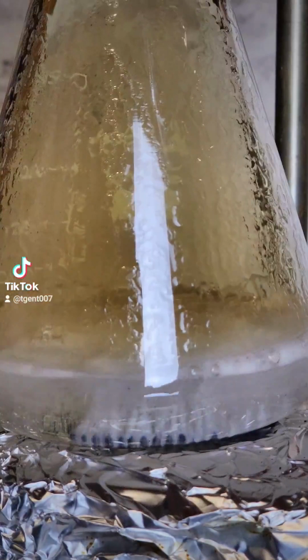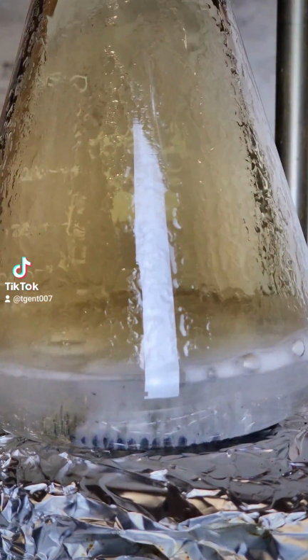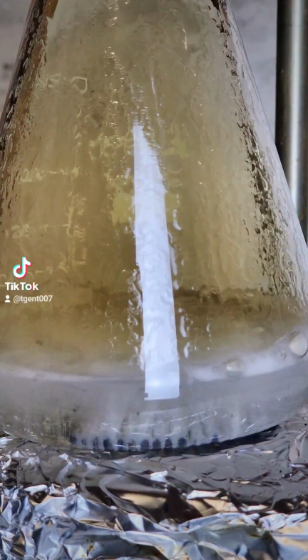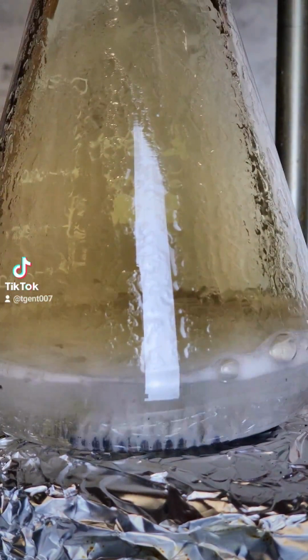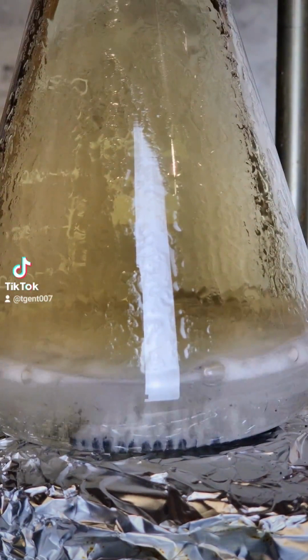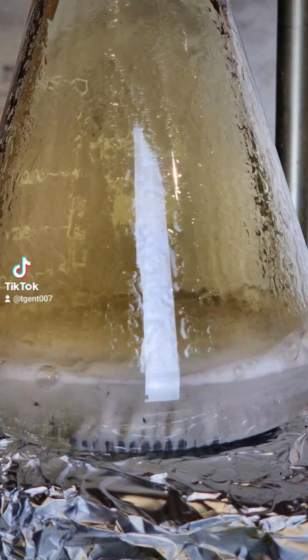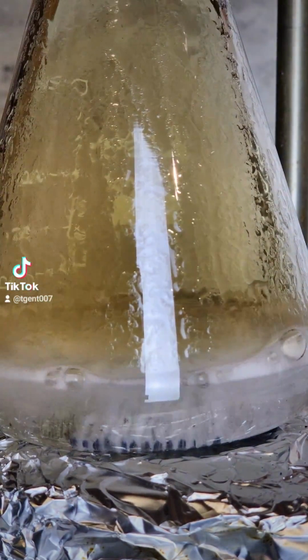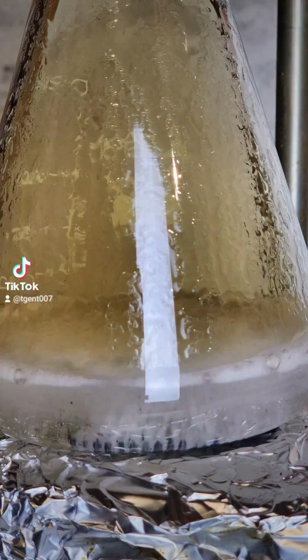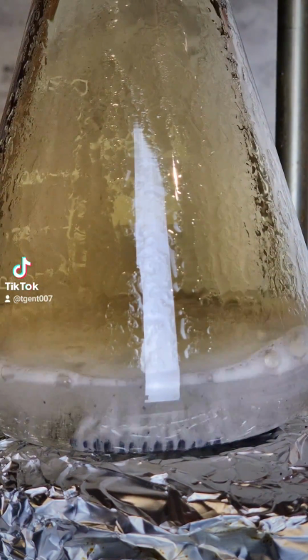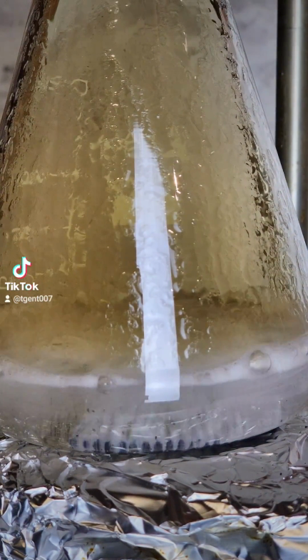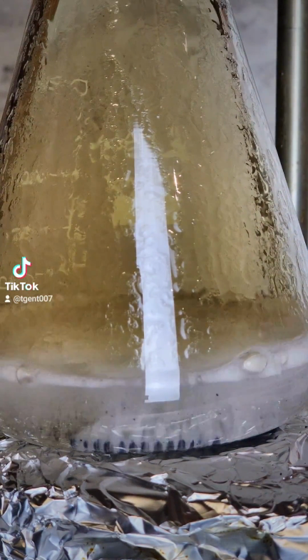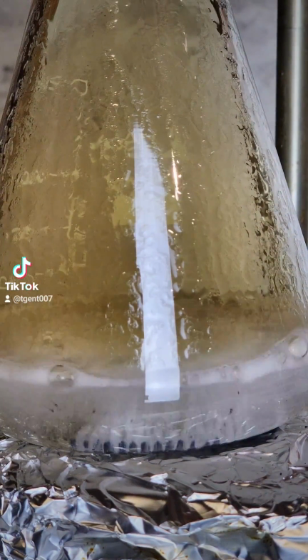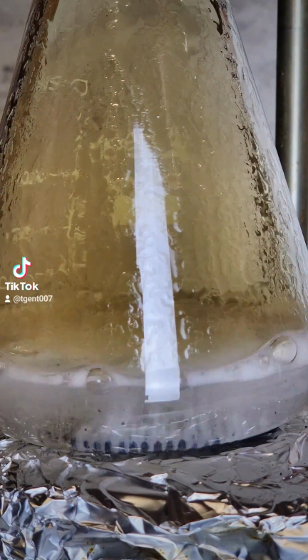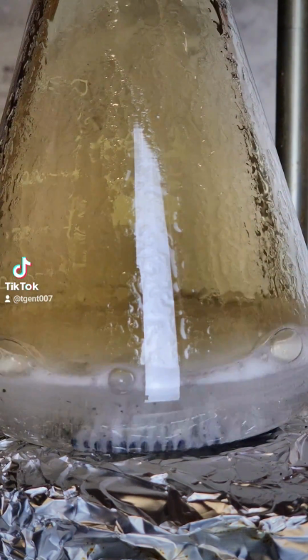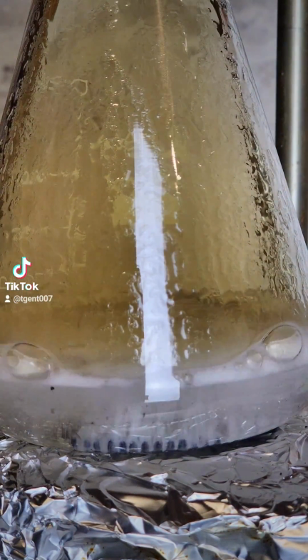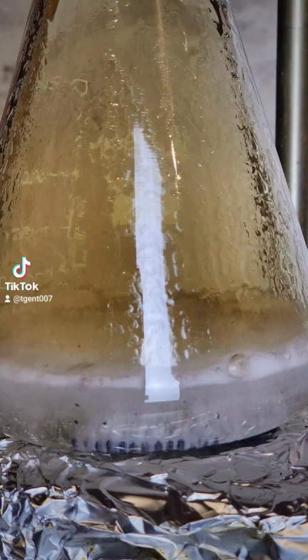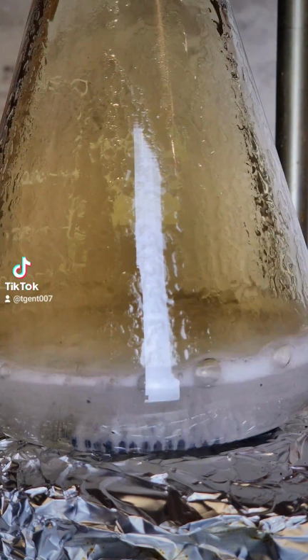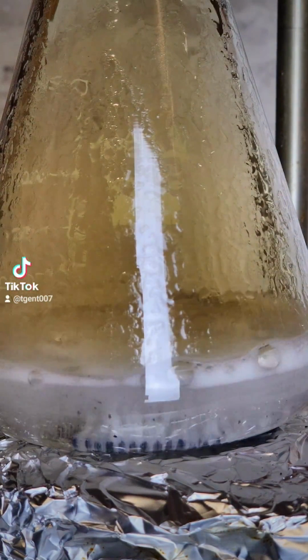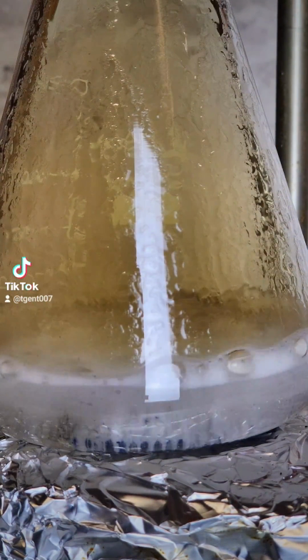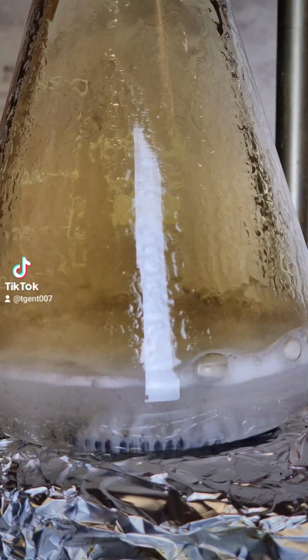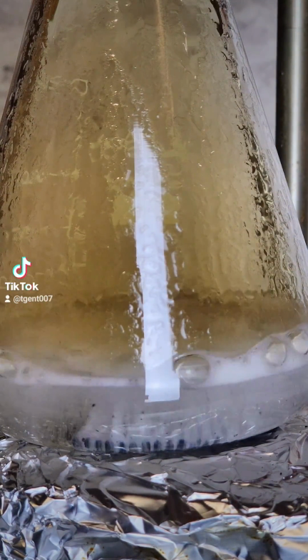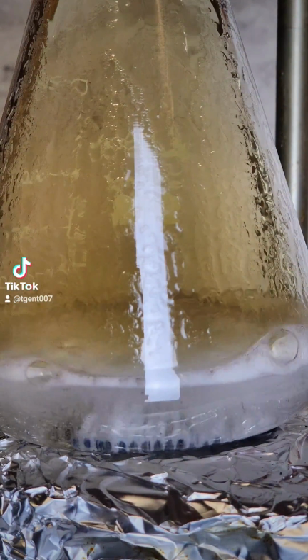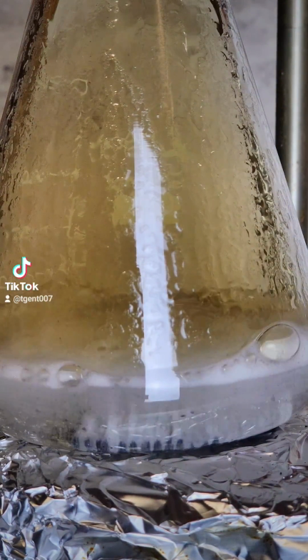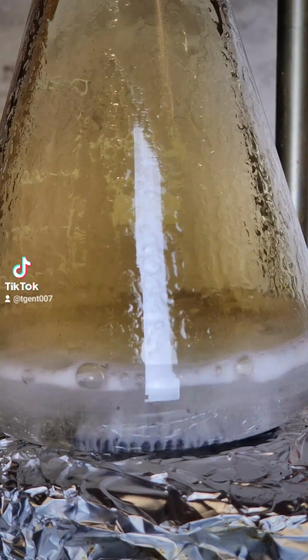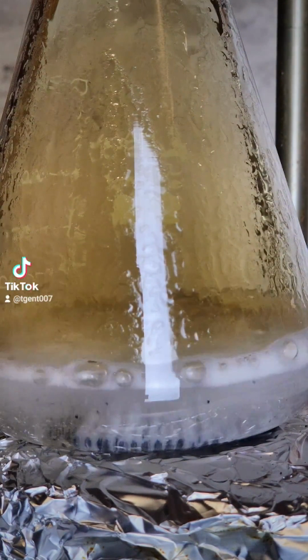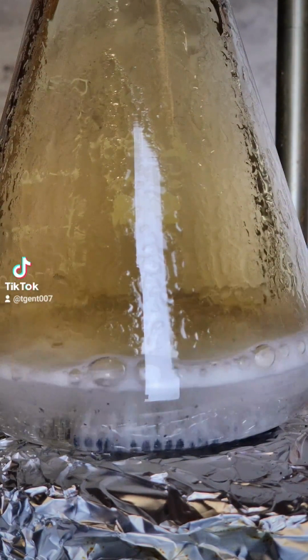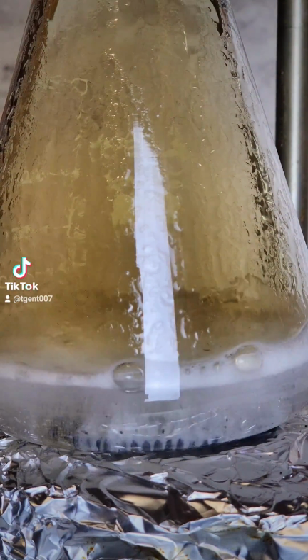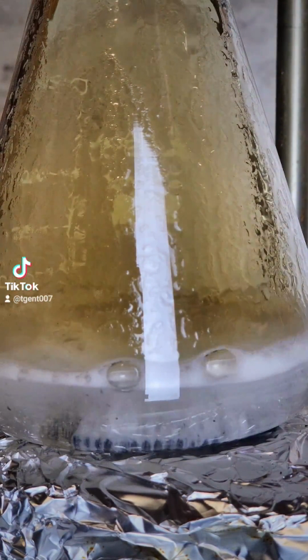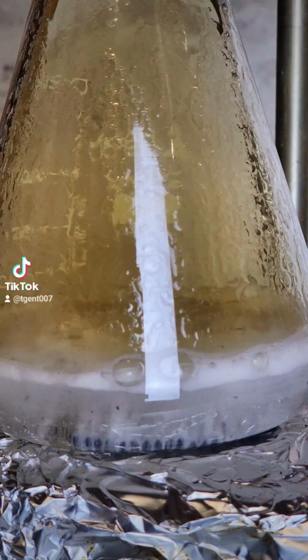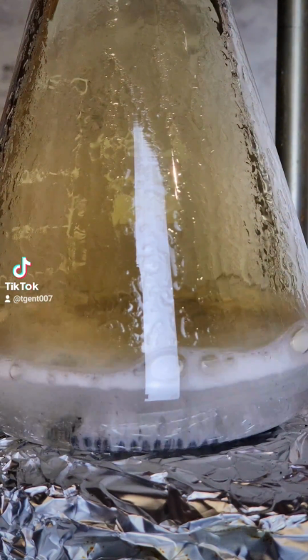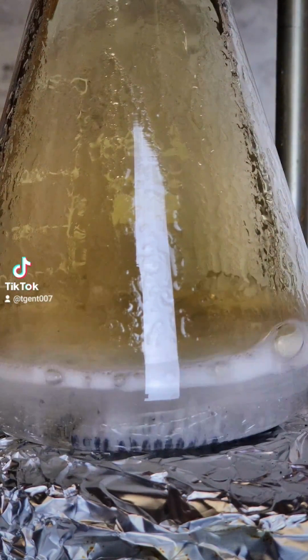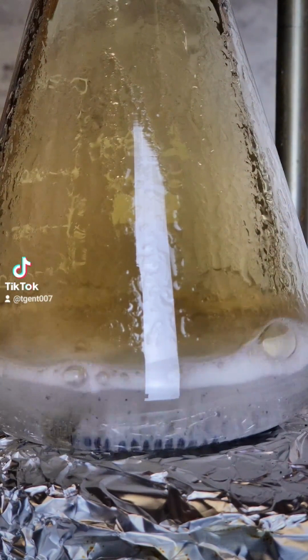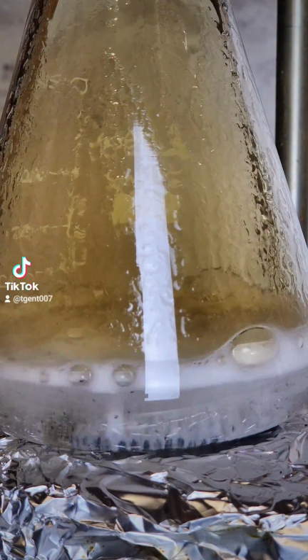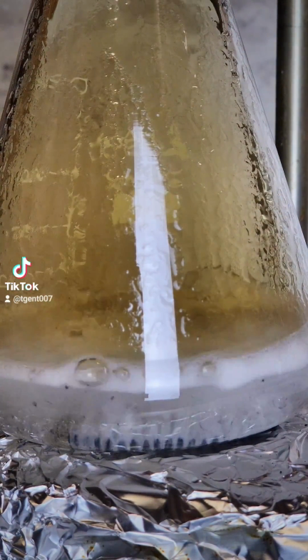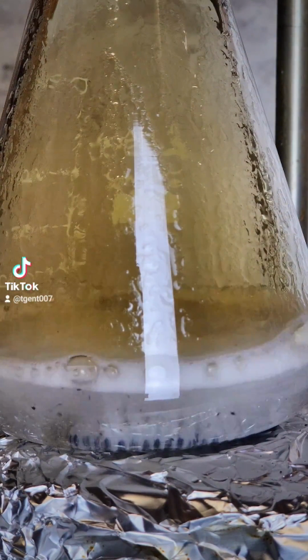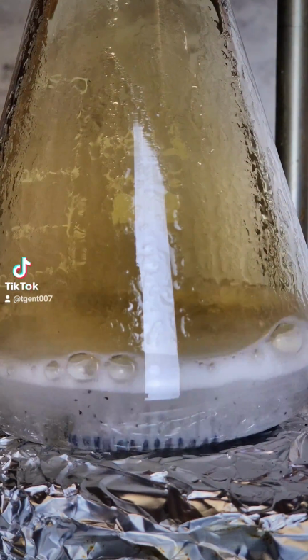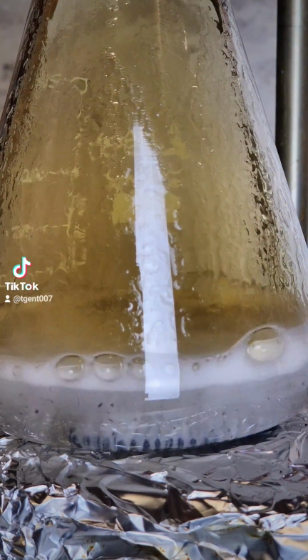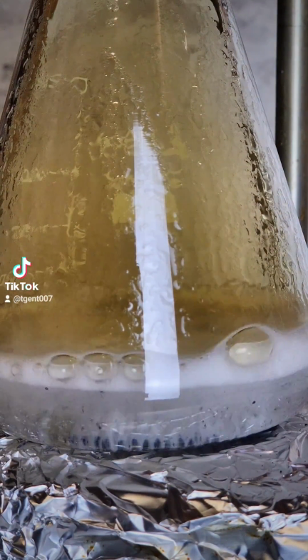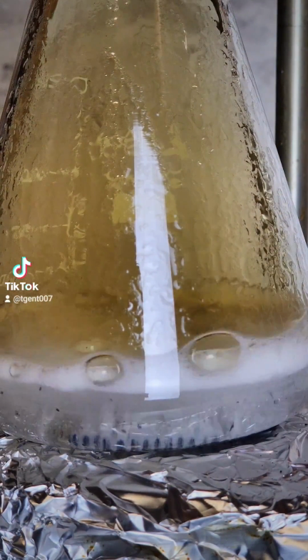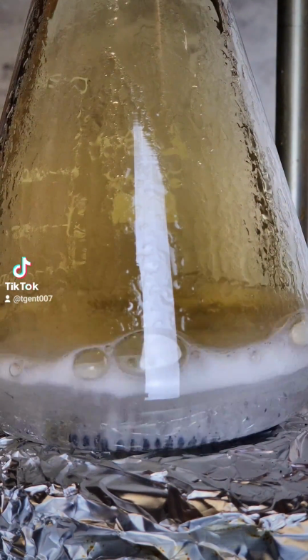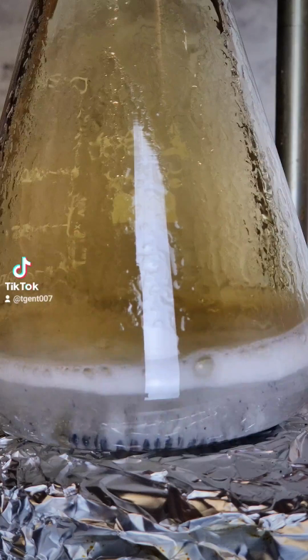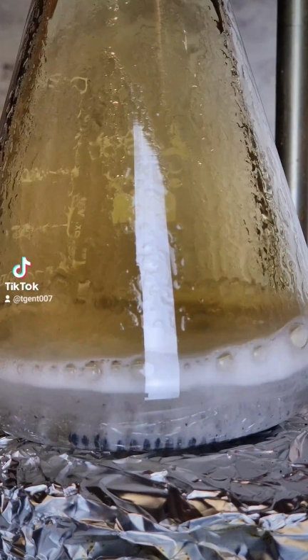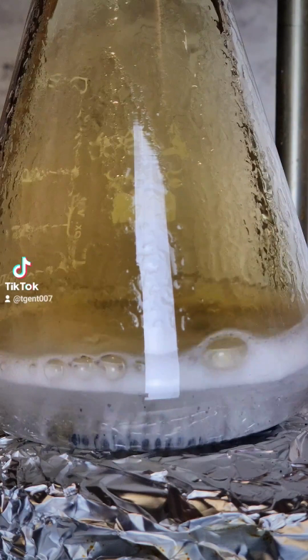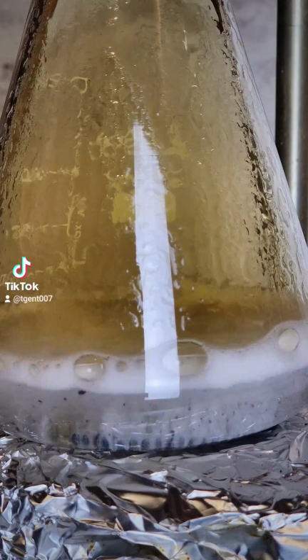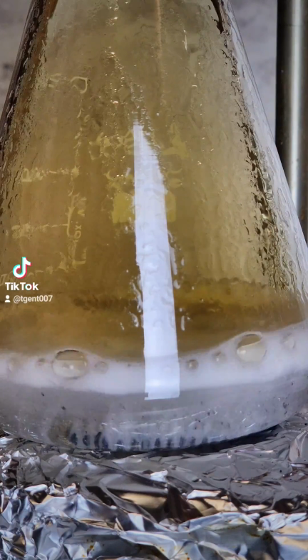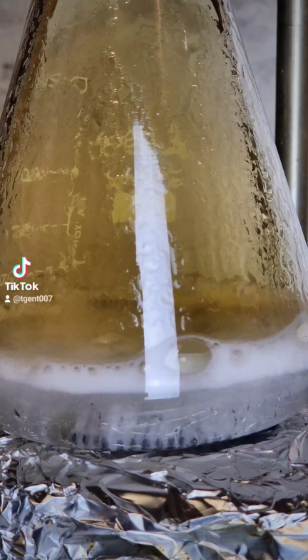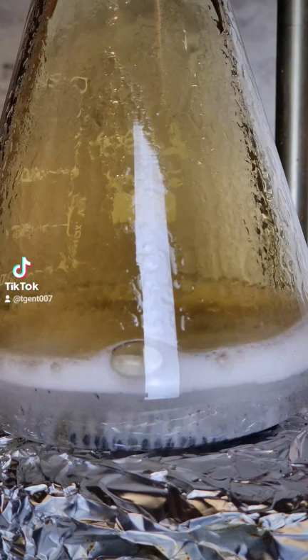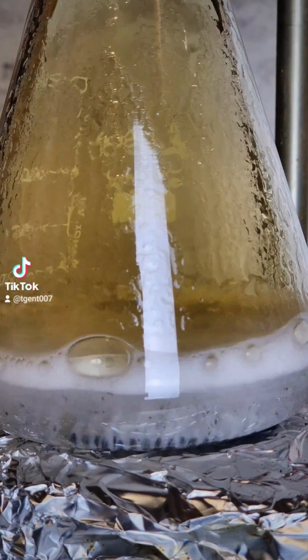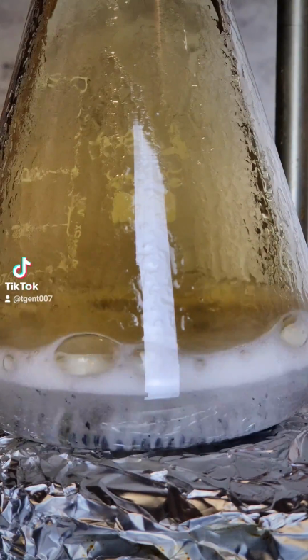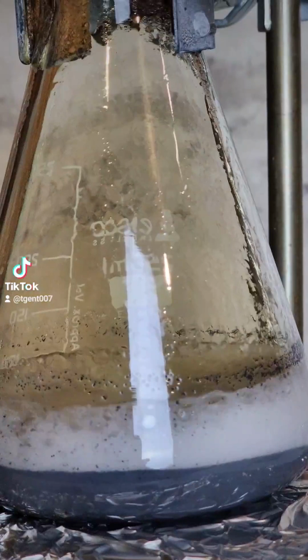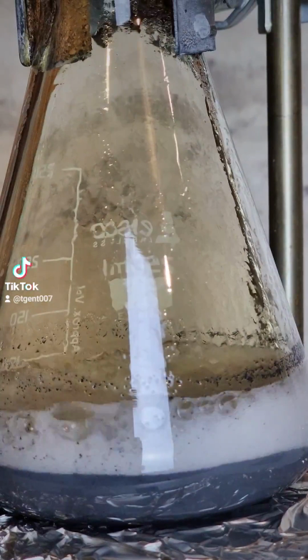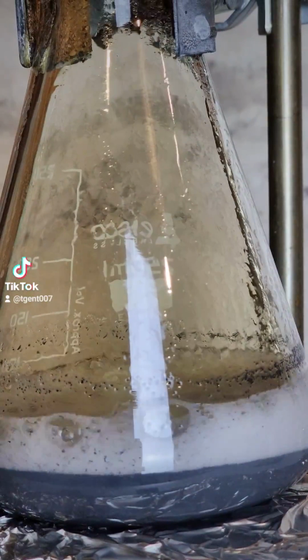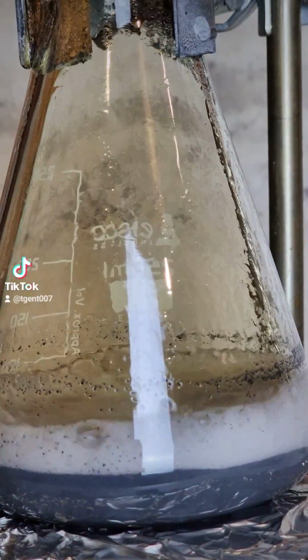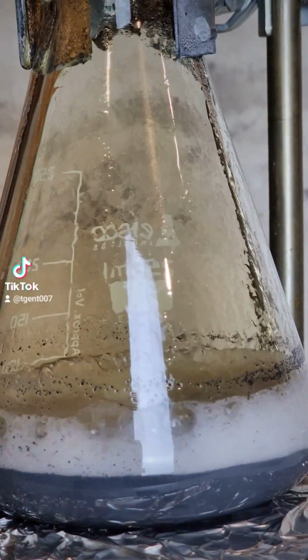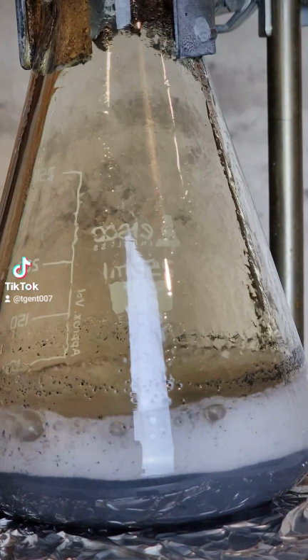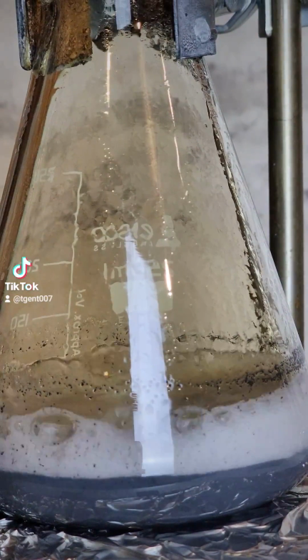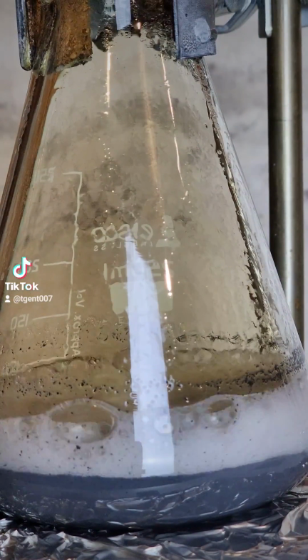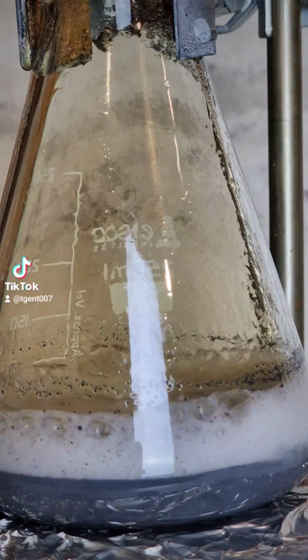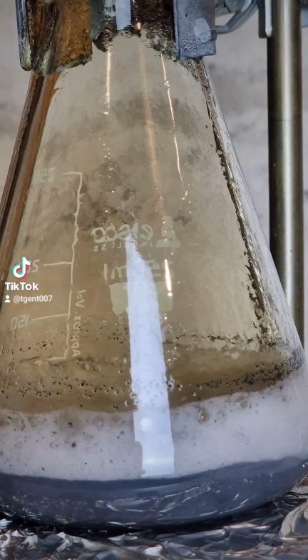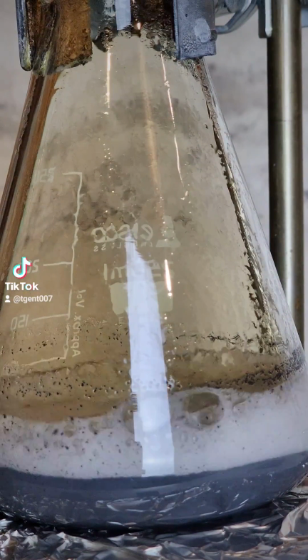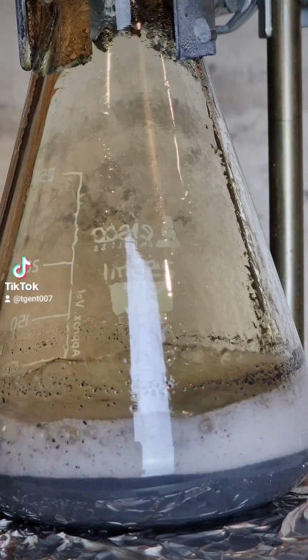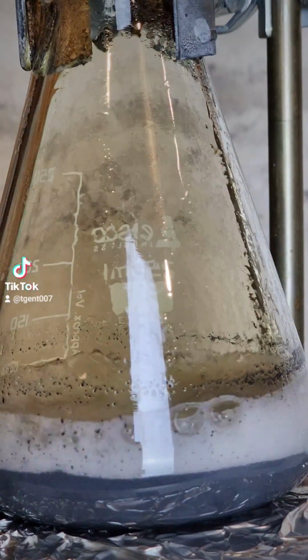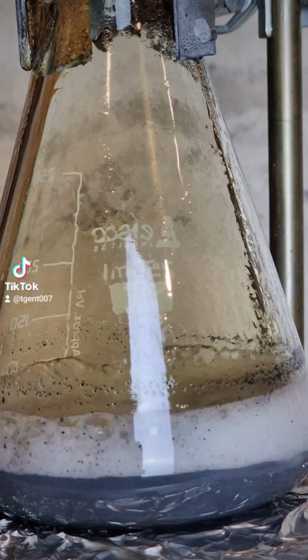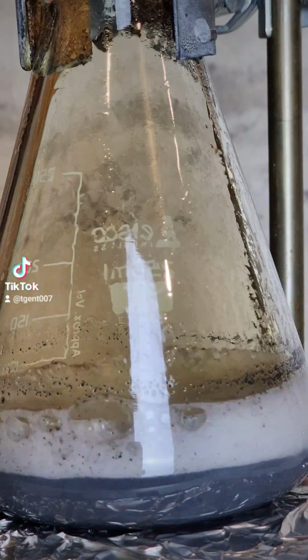The lead begins to dissolve. At this point, I cut the heat.